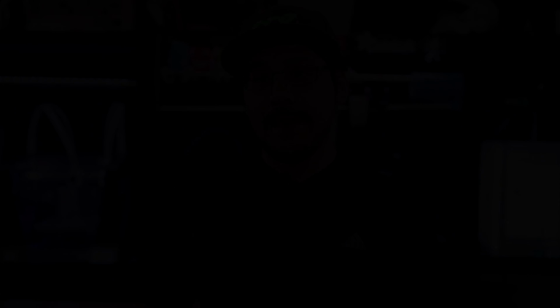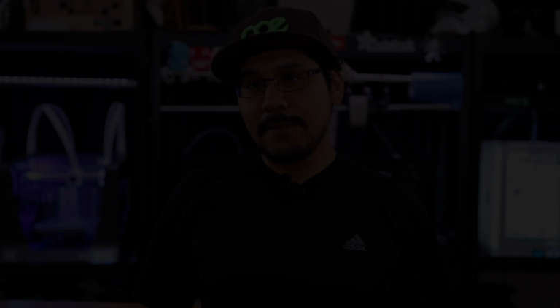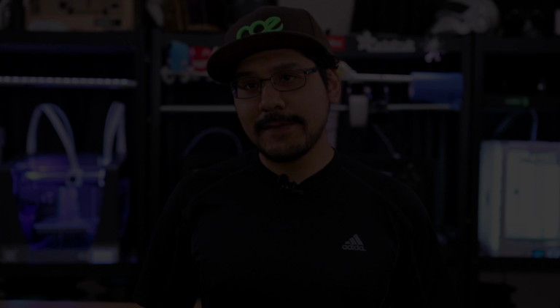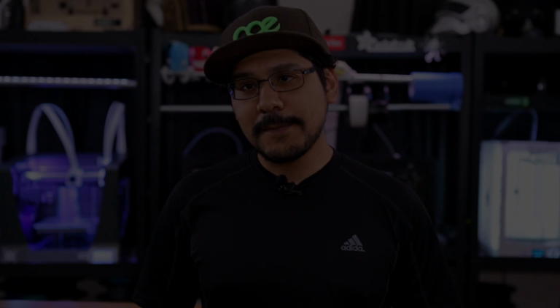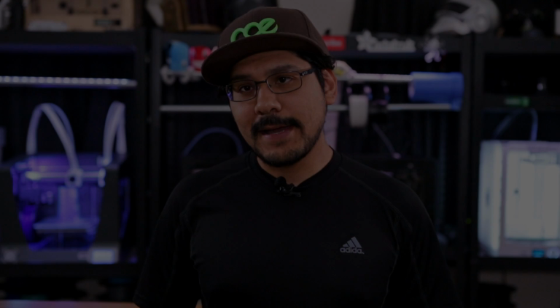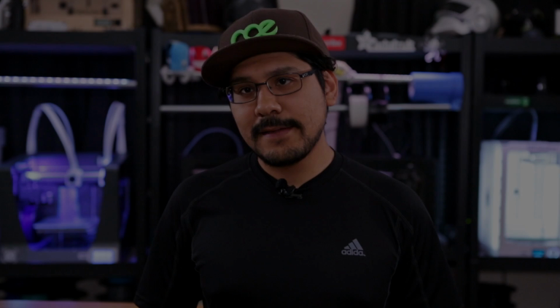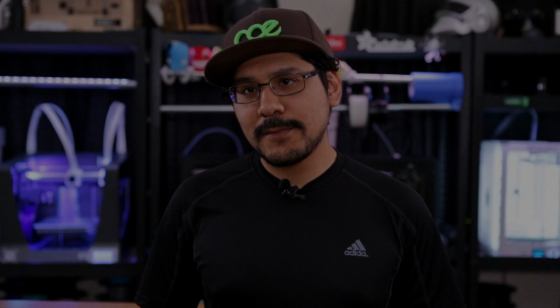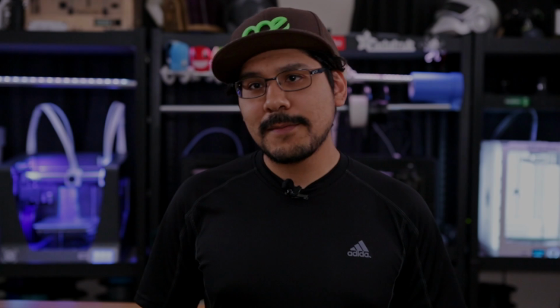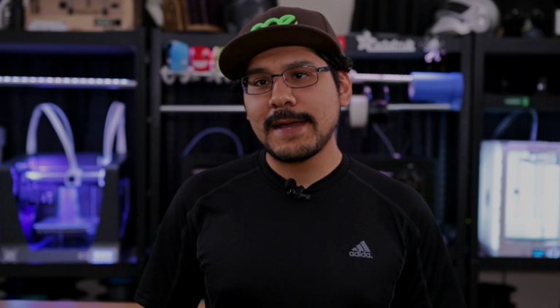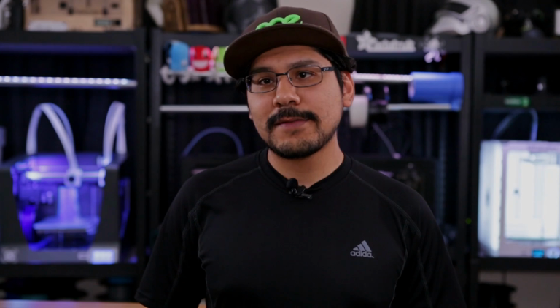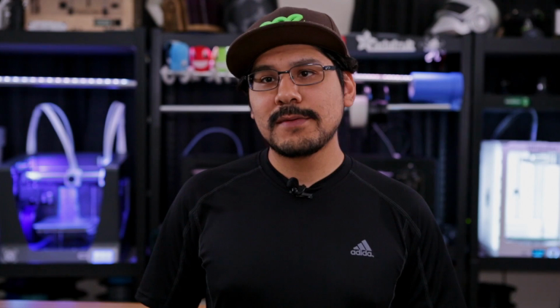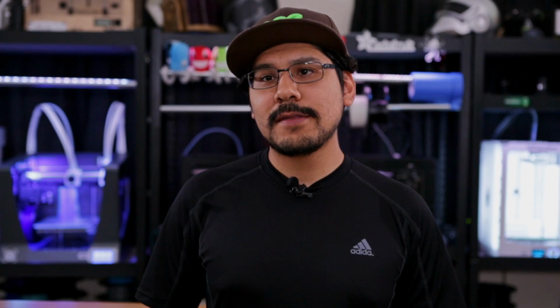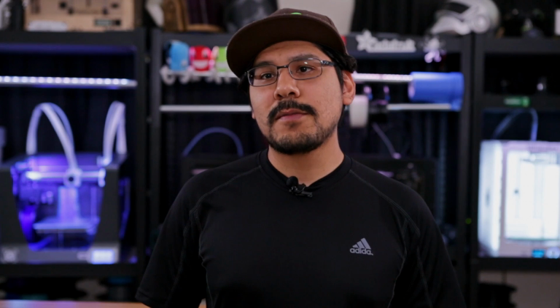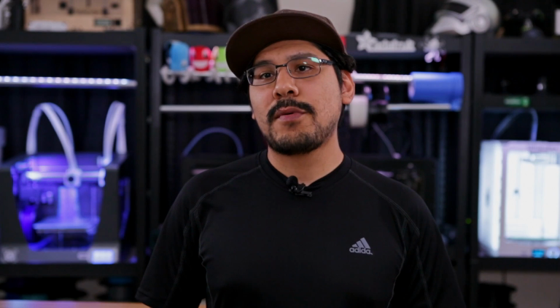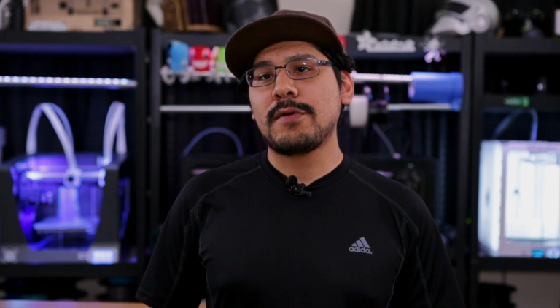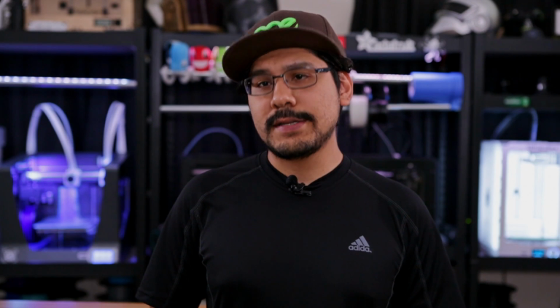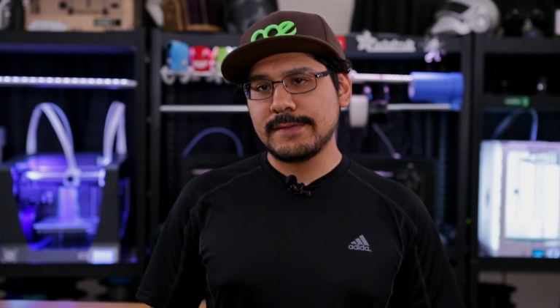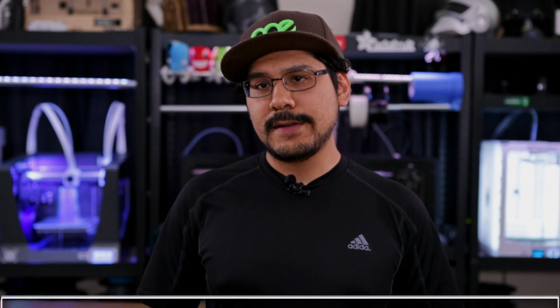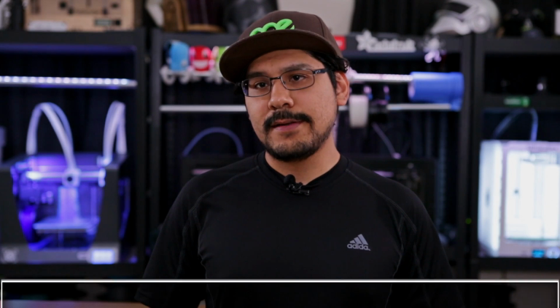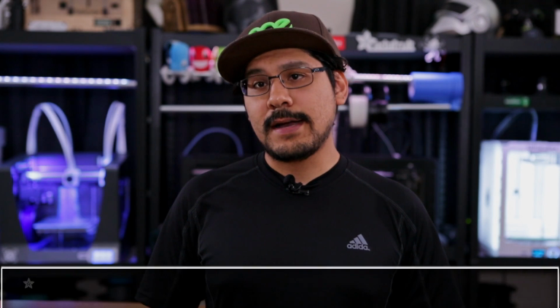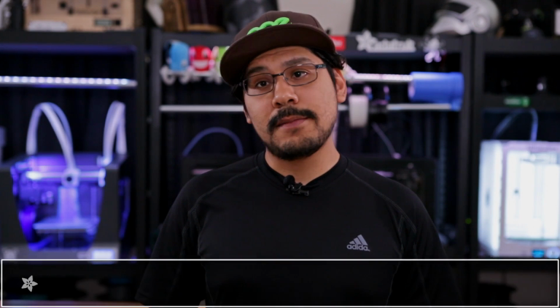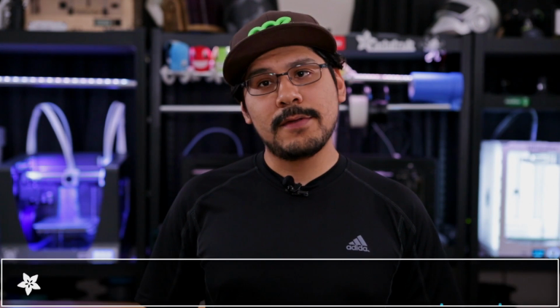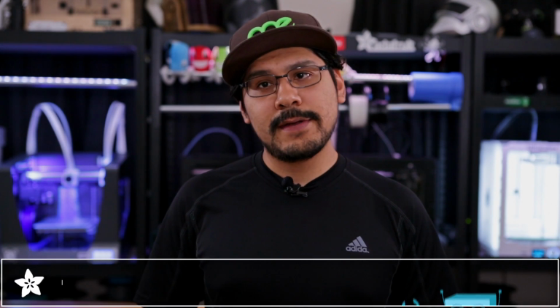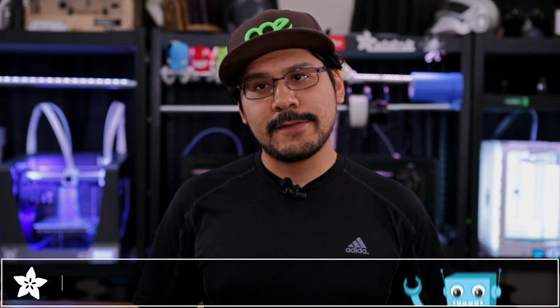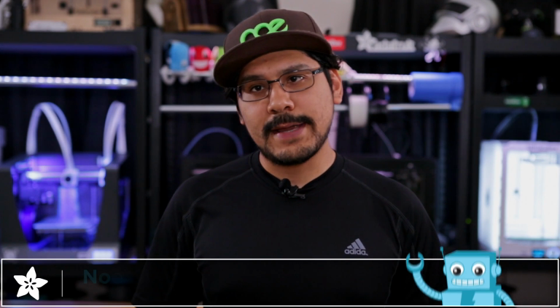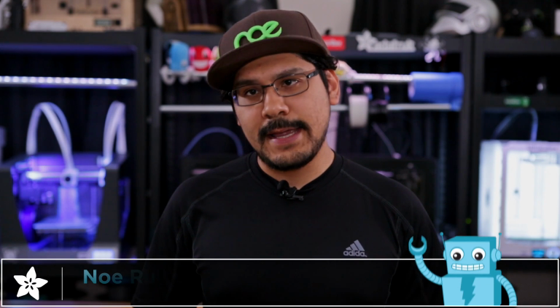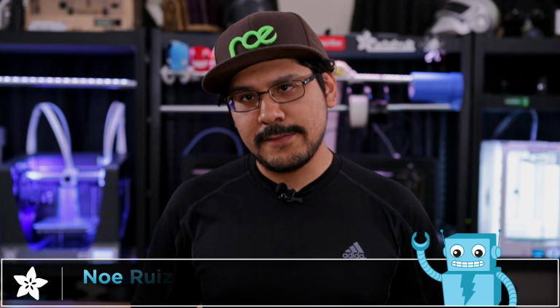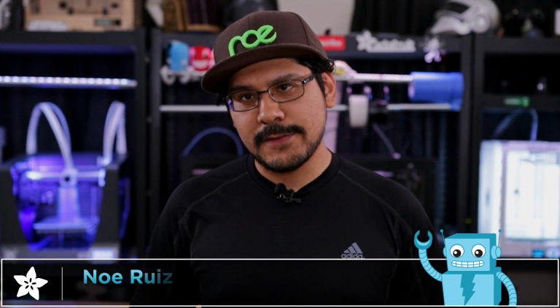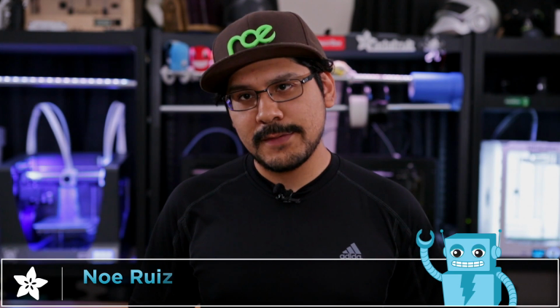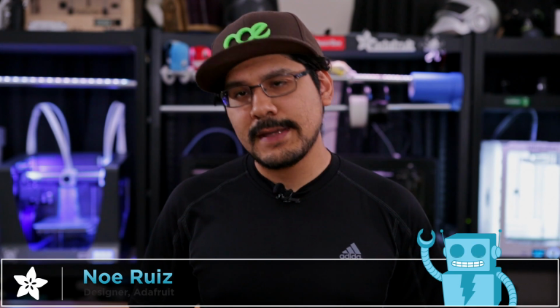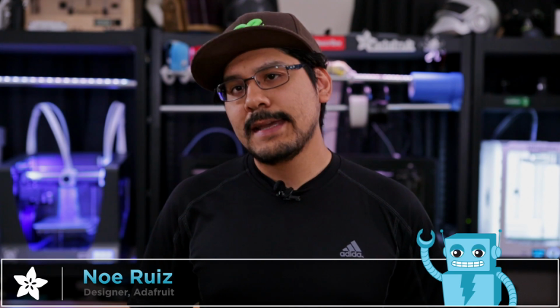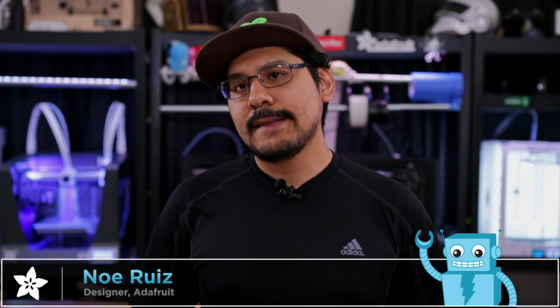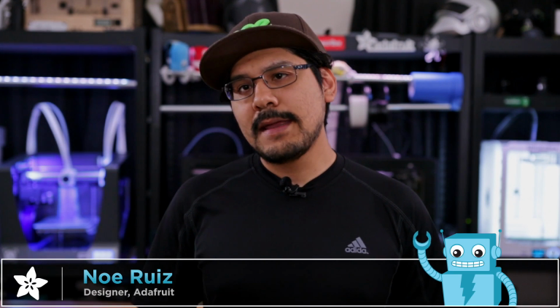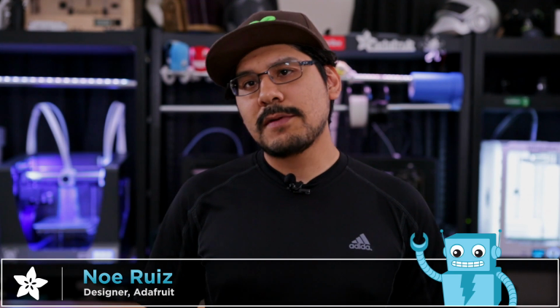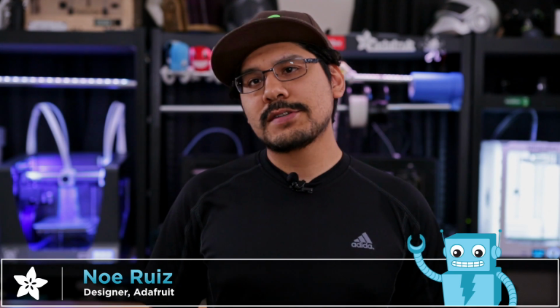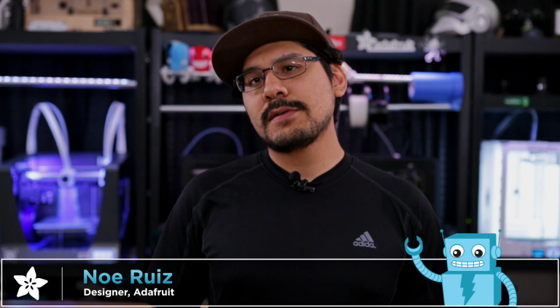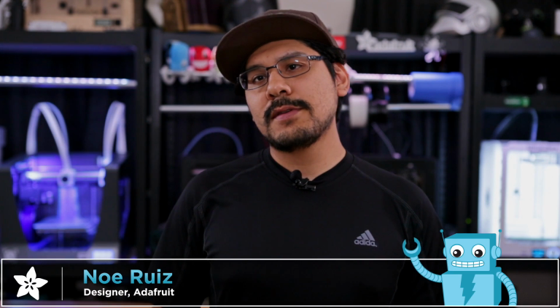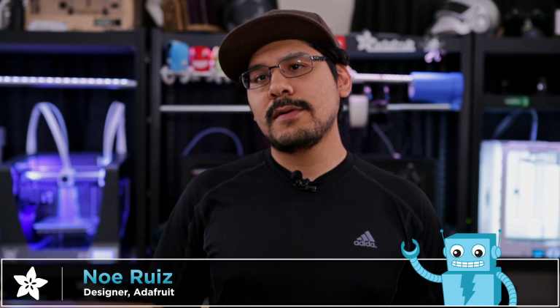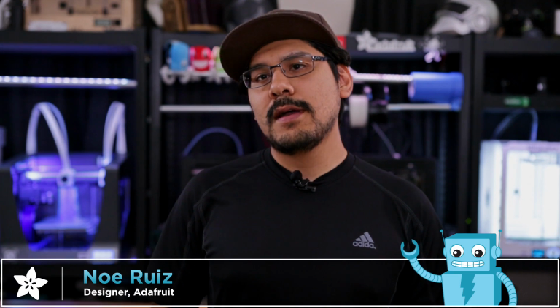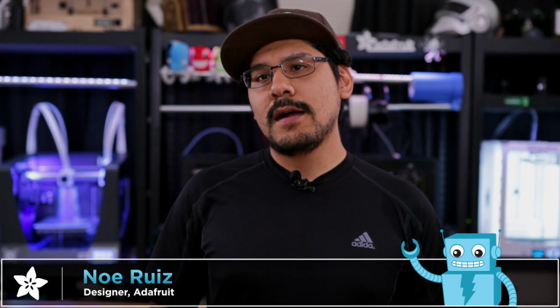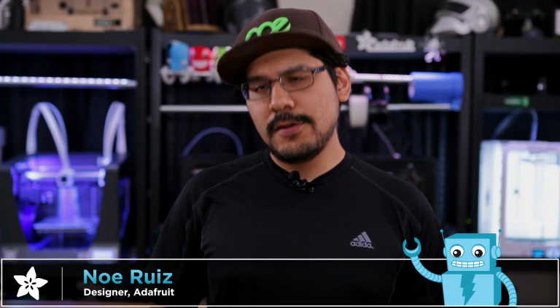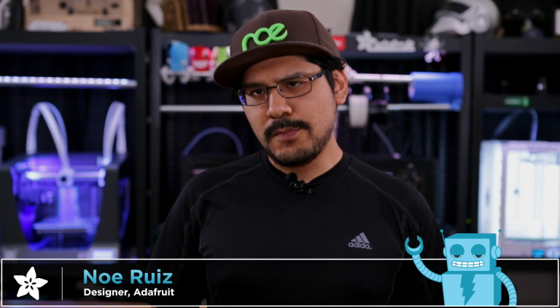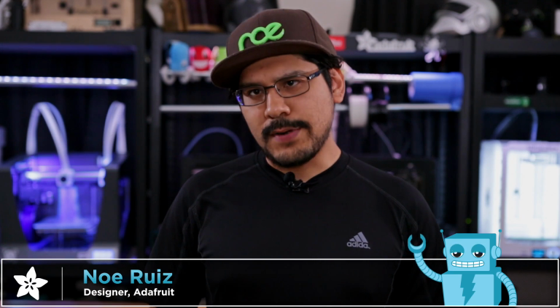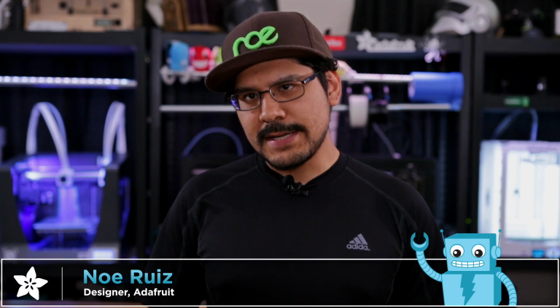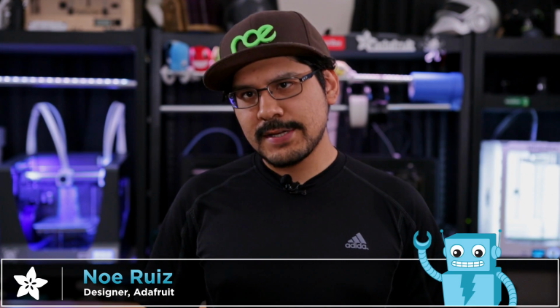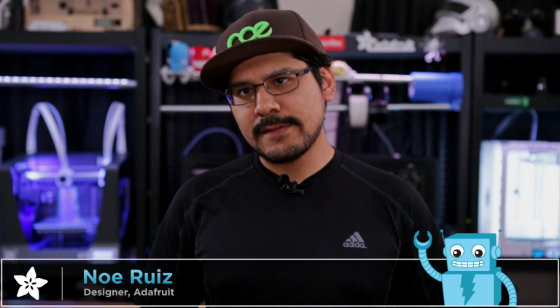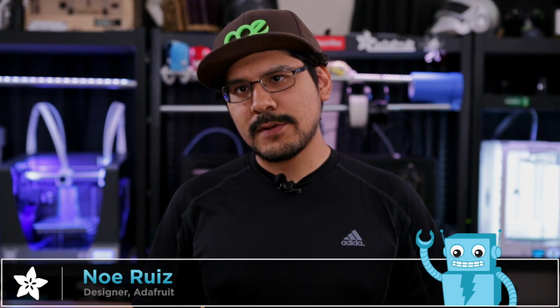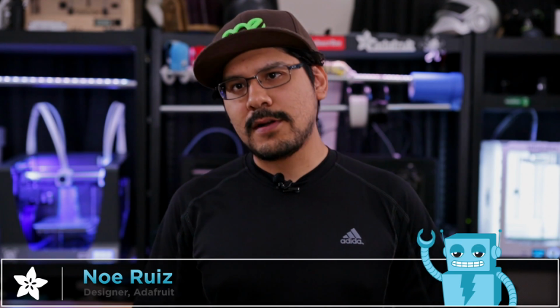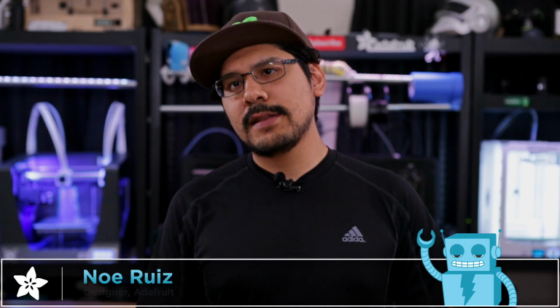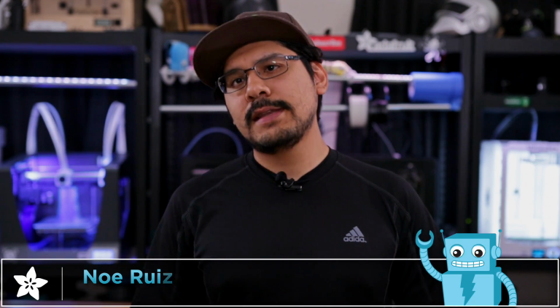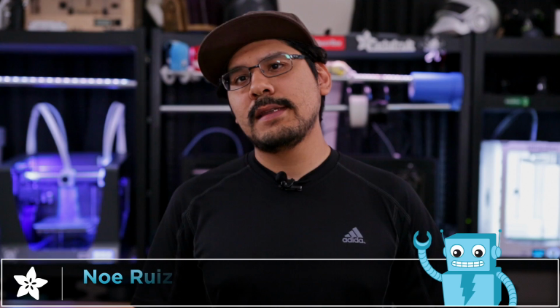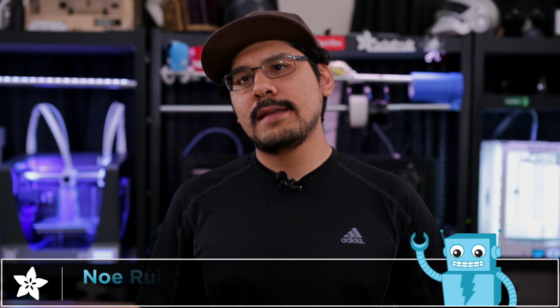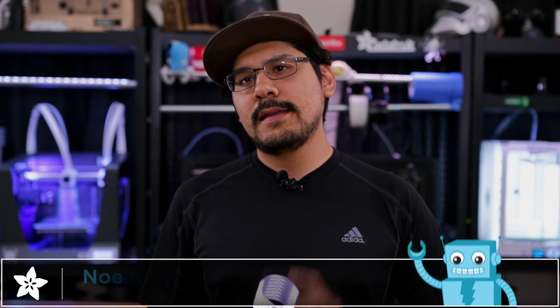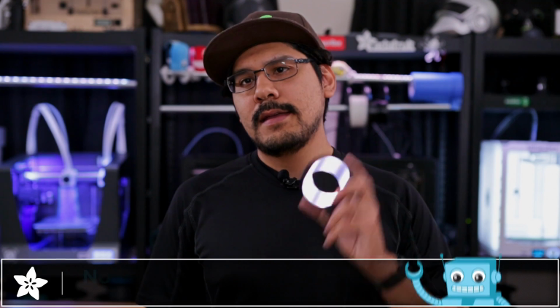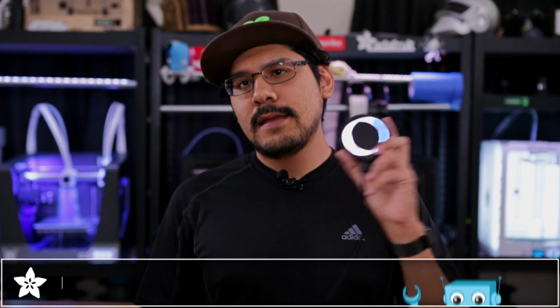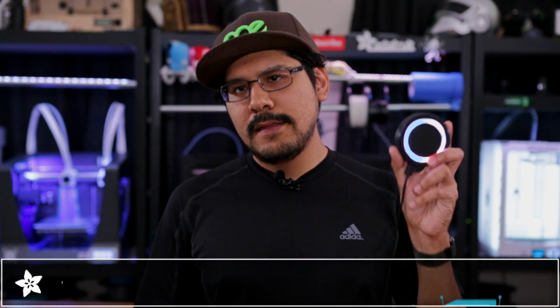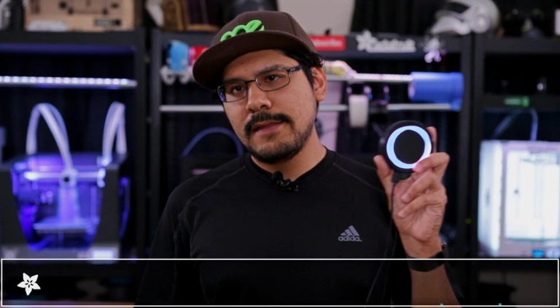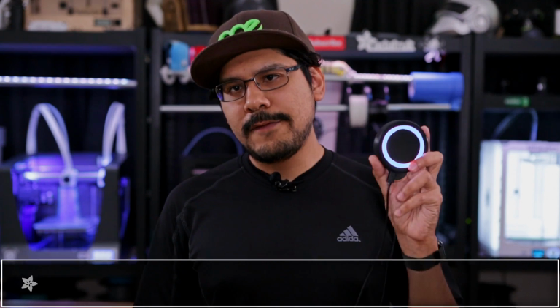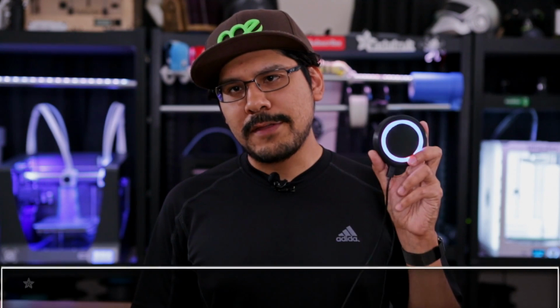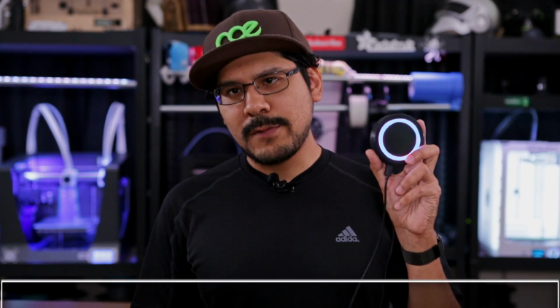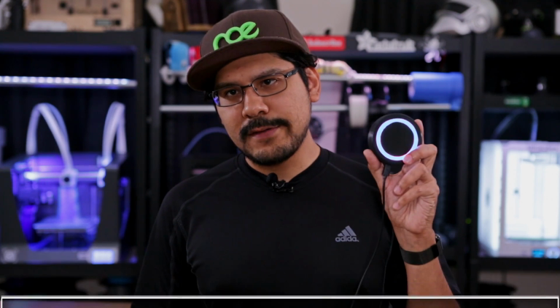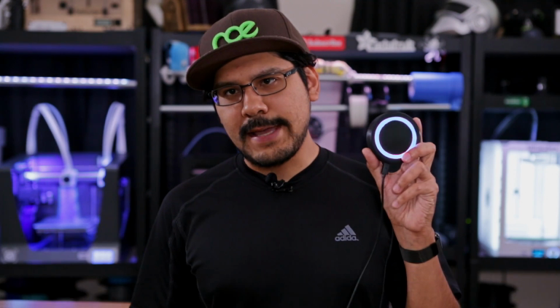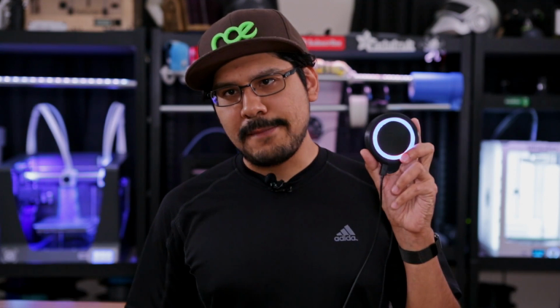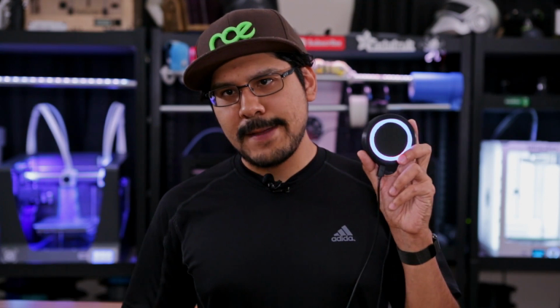Hey, what's up guys? Welcome back to another project video. I'm Noah for Adafruit. Today we want to share with you a new project we're calling the Feather Weather Lamp.